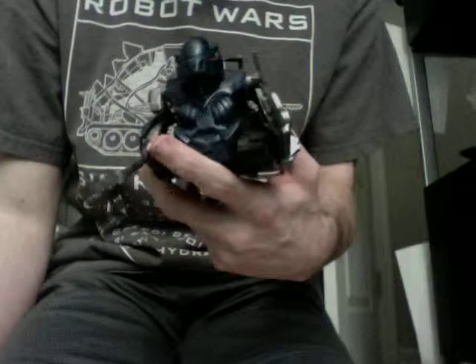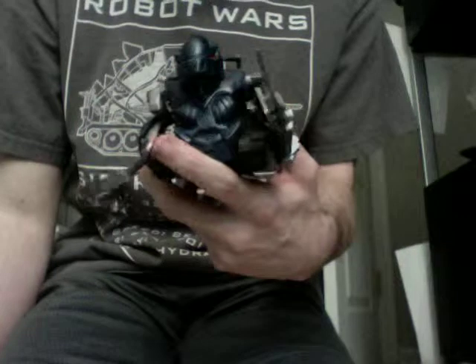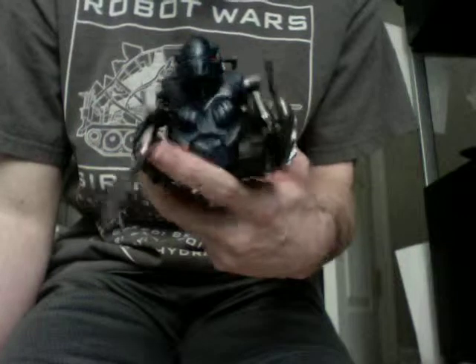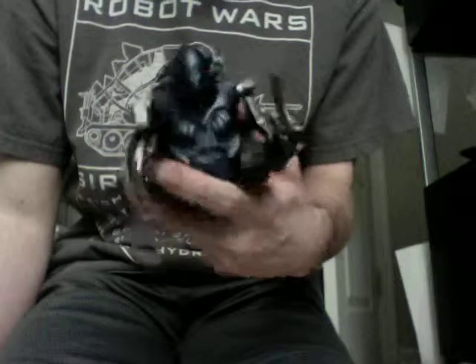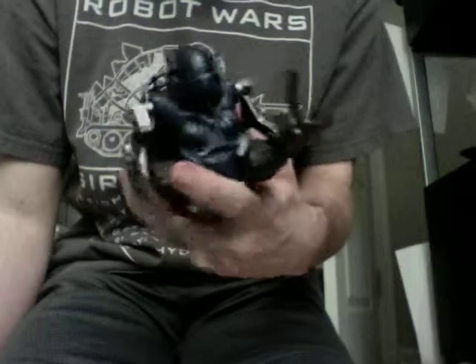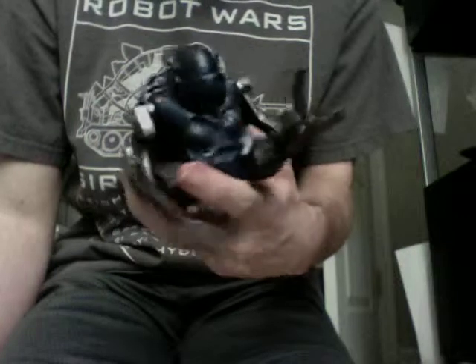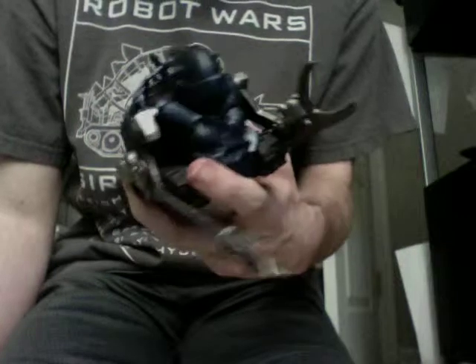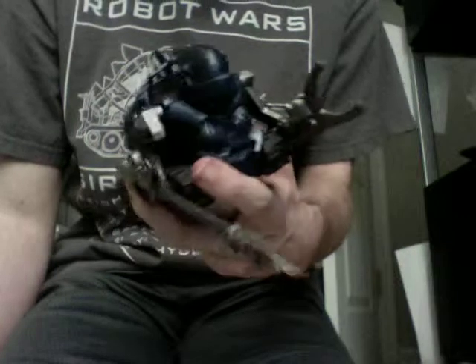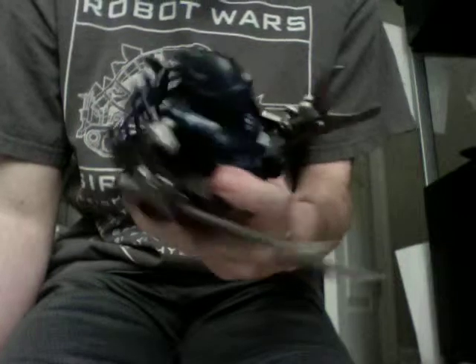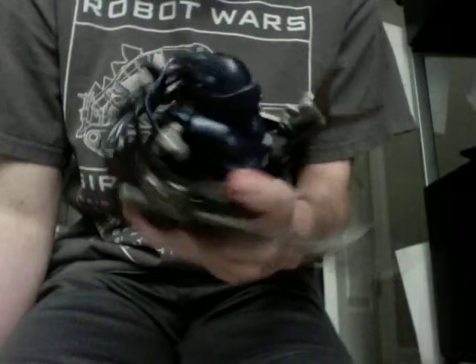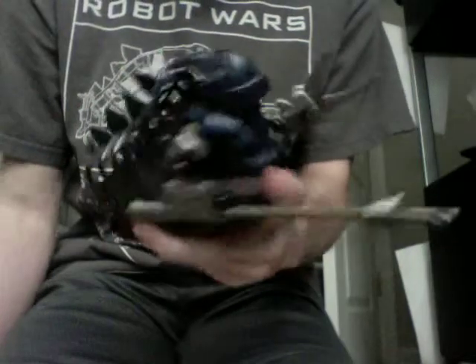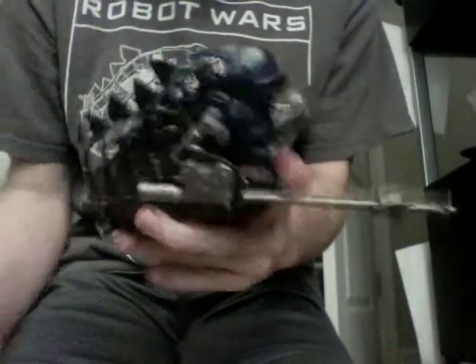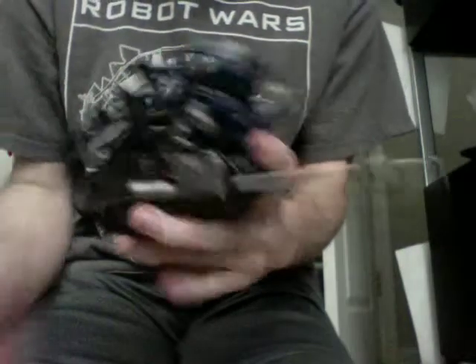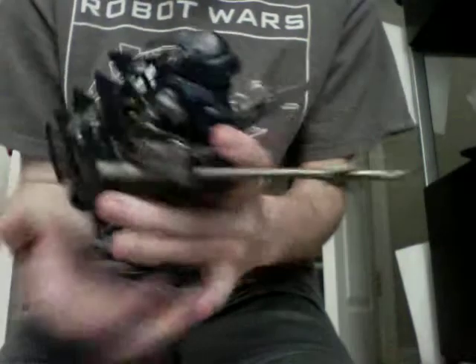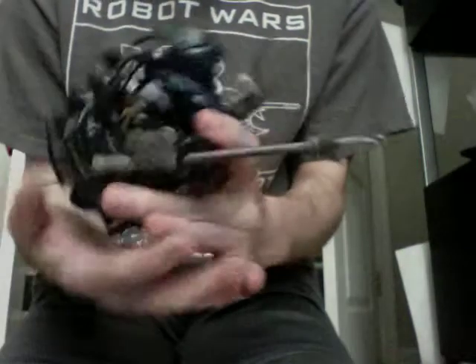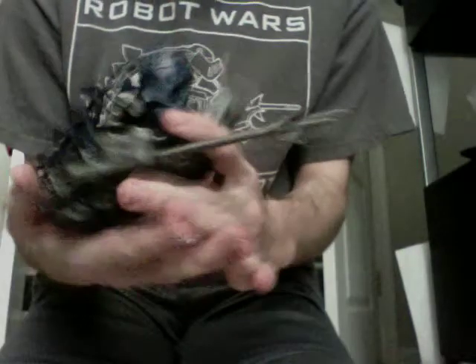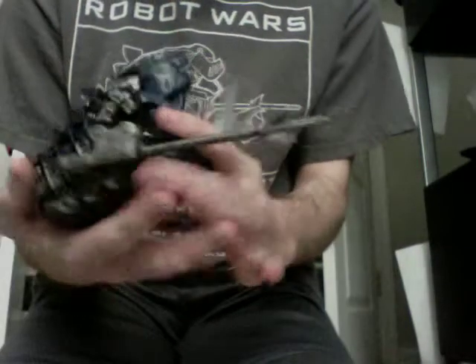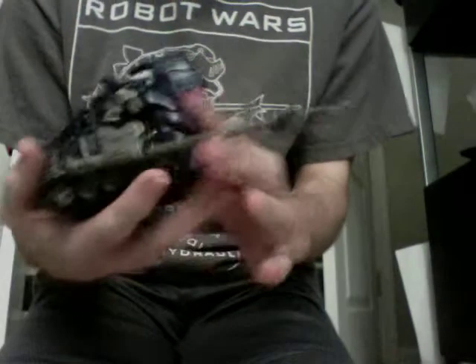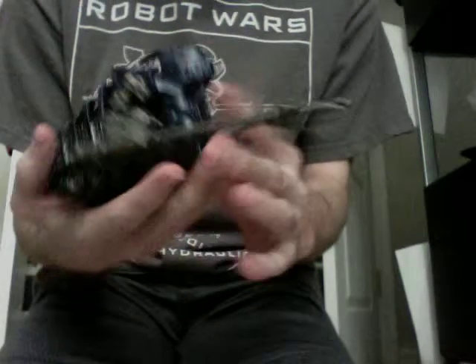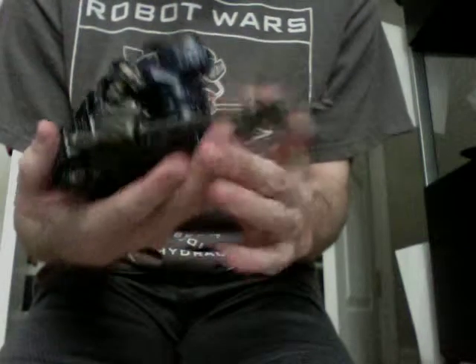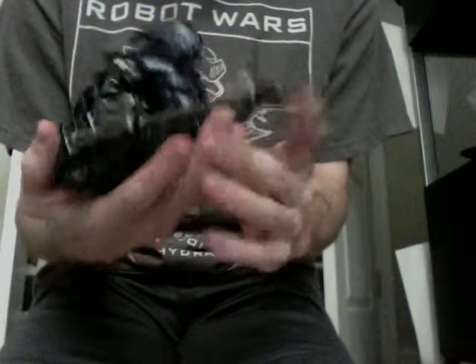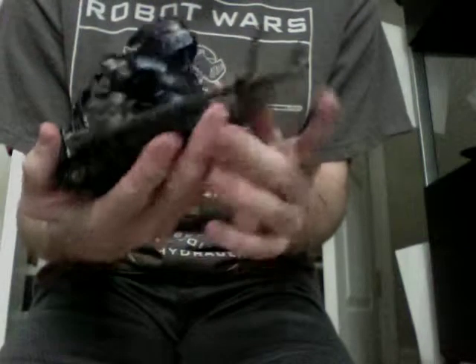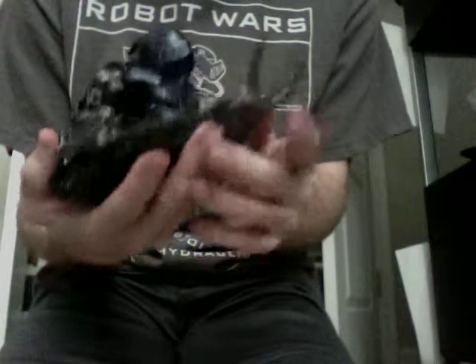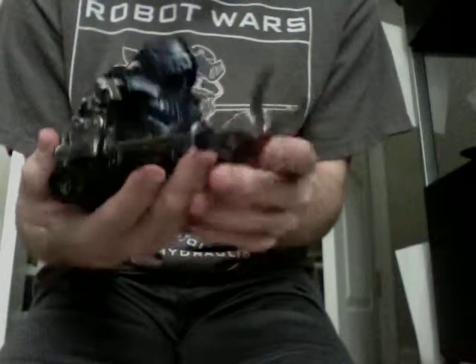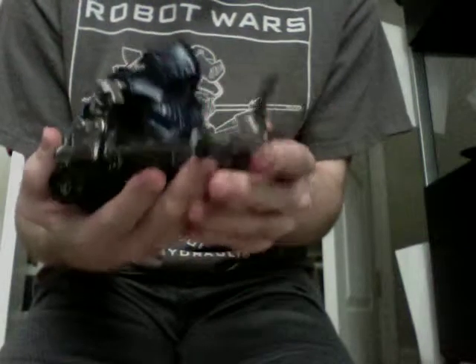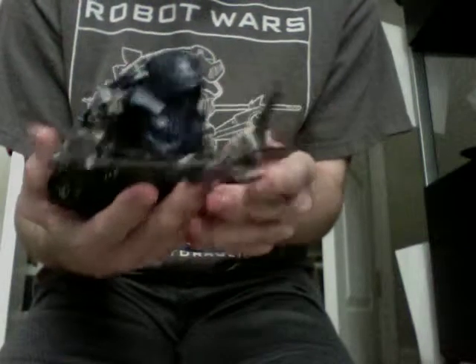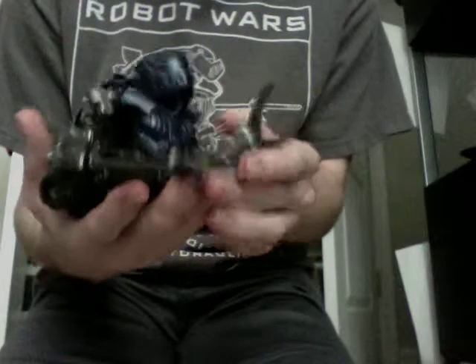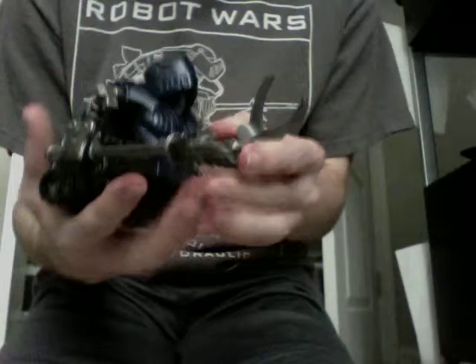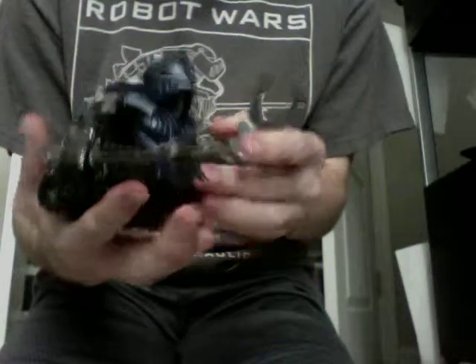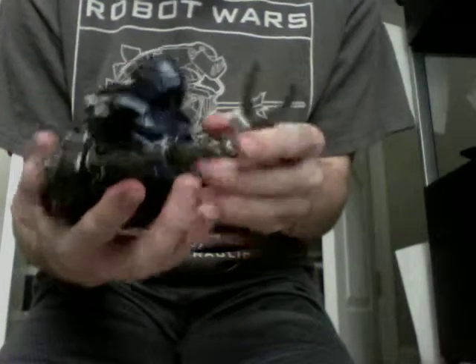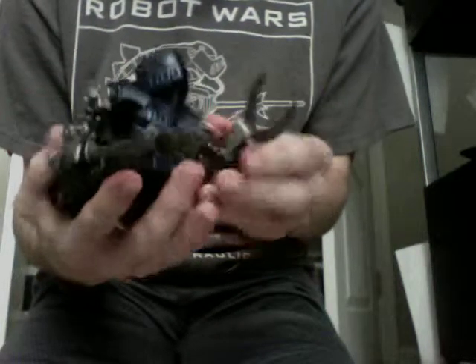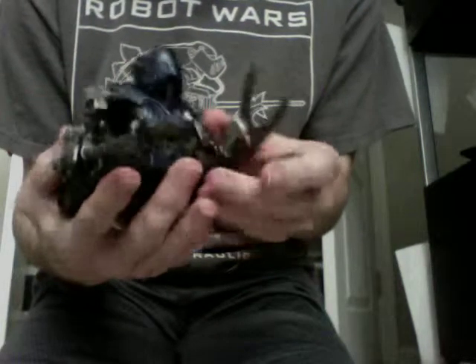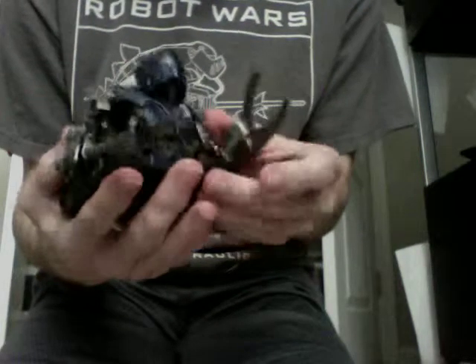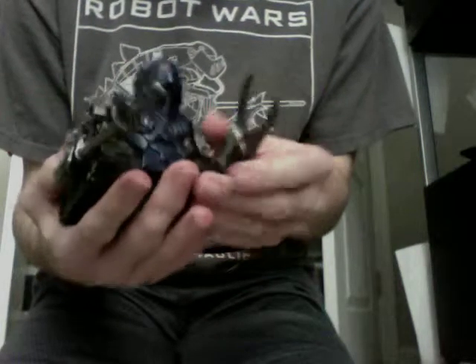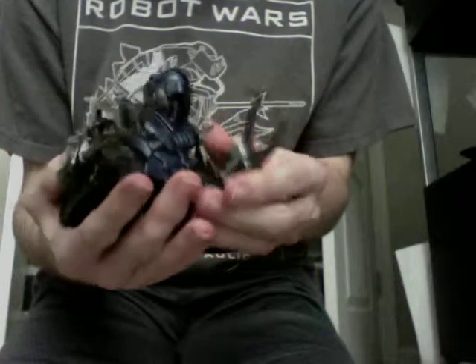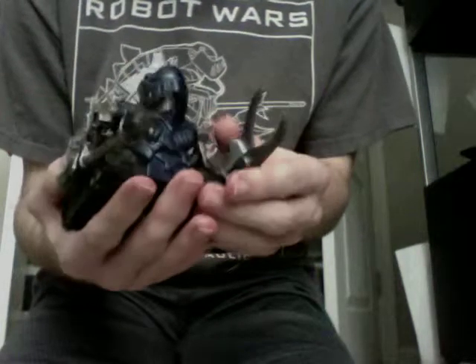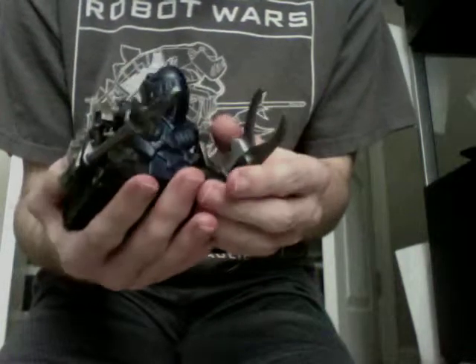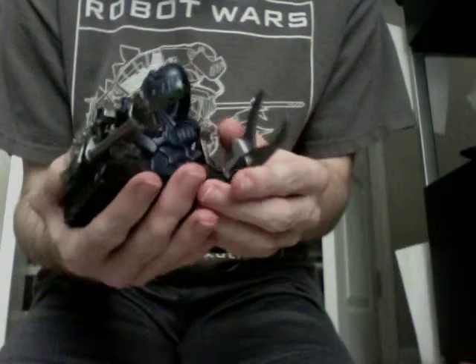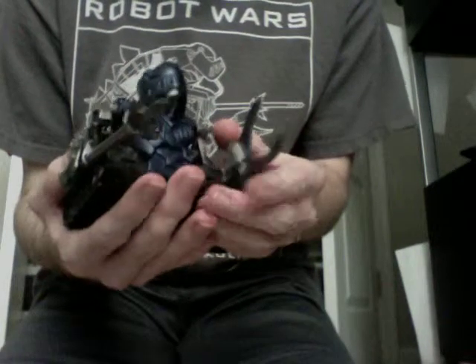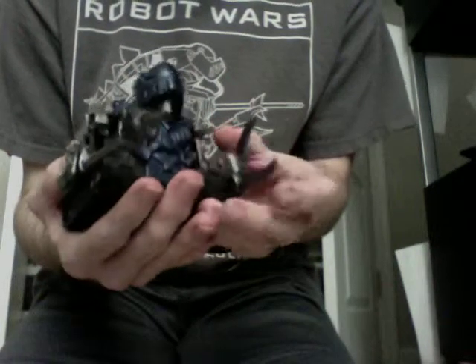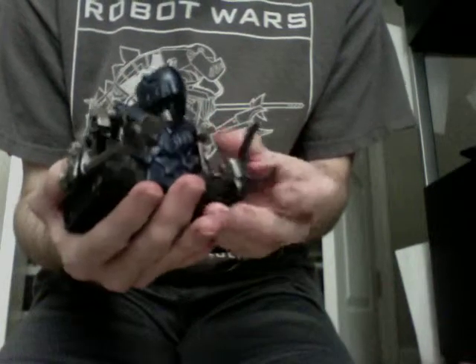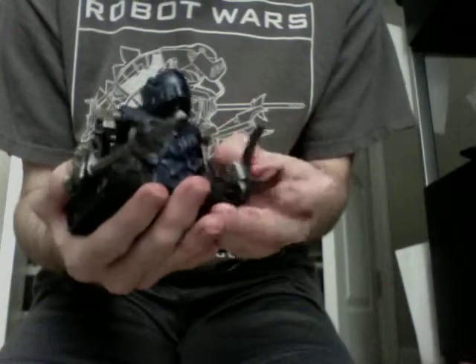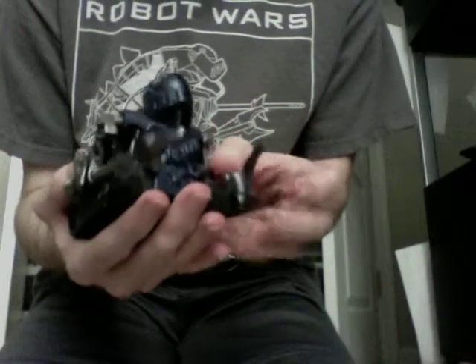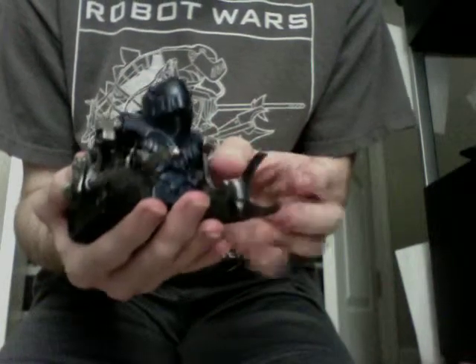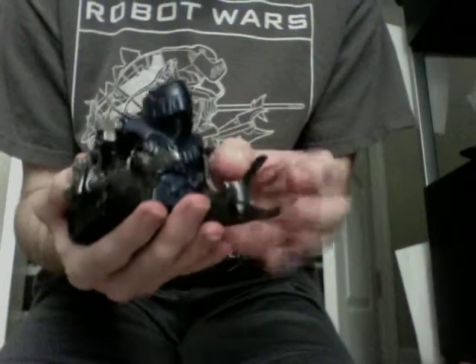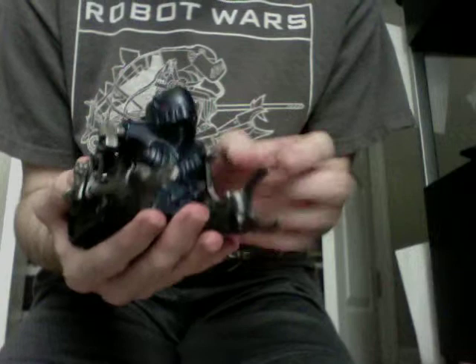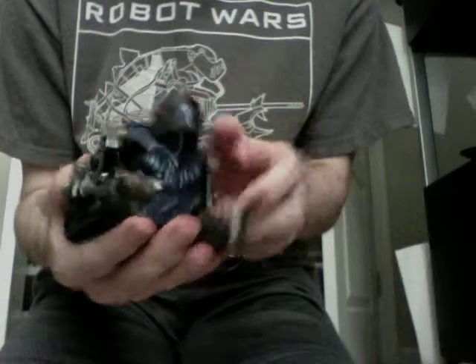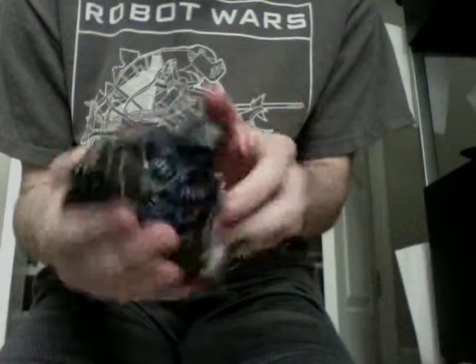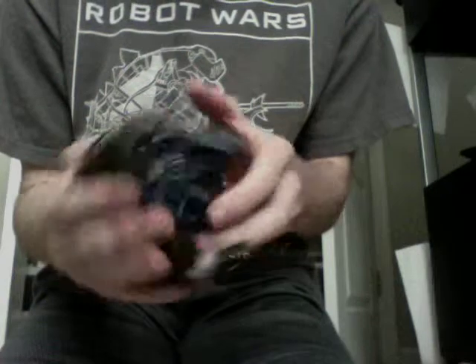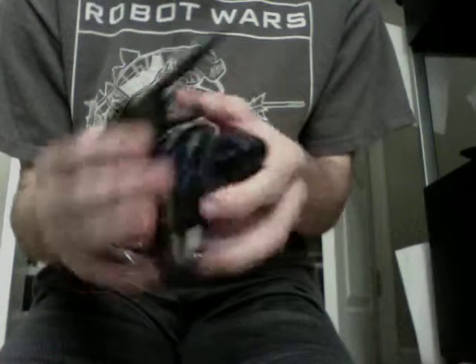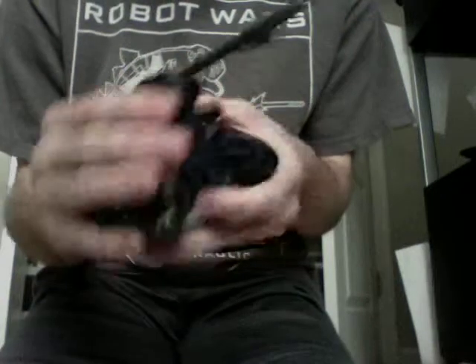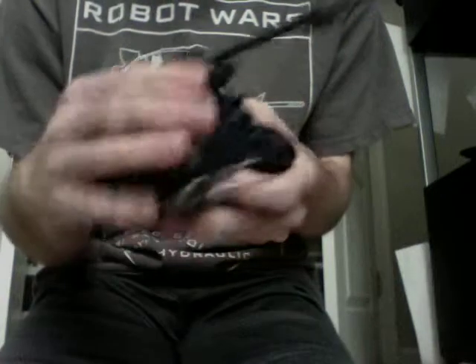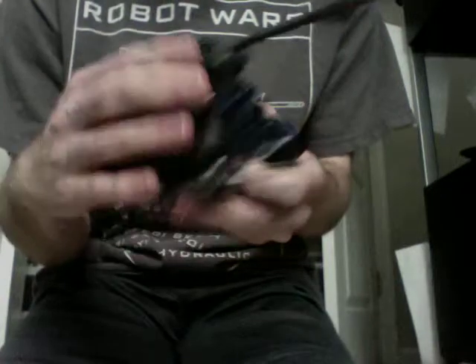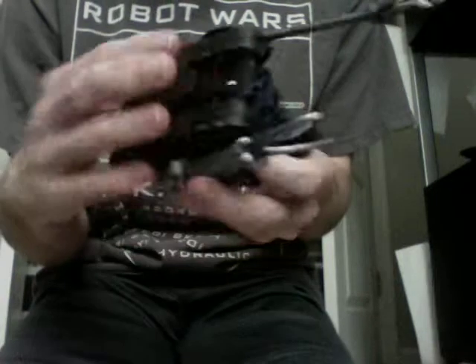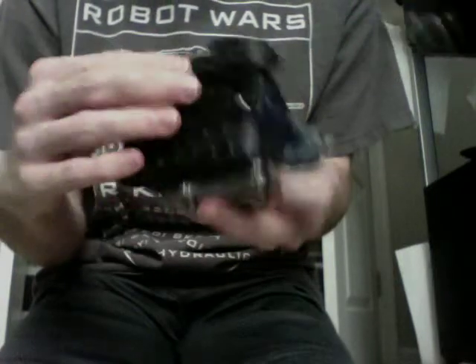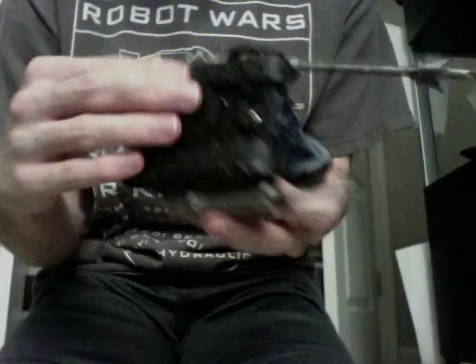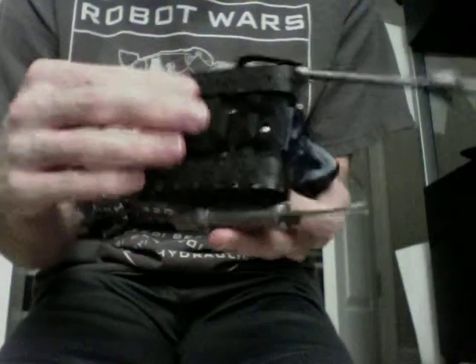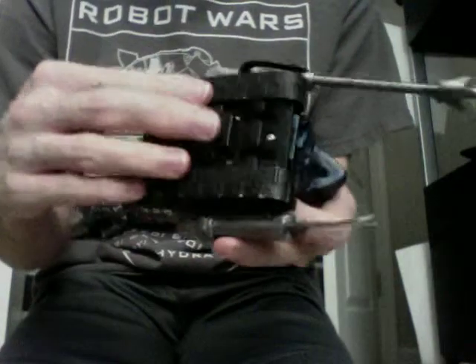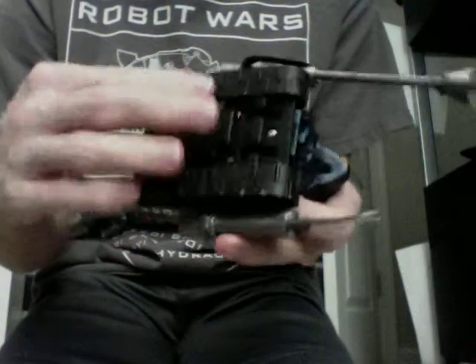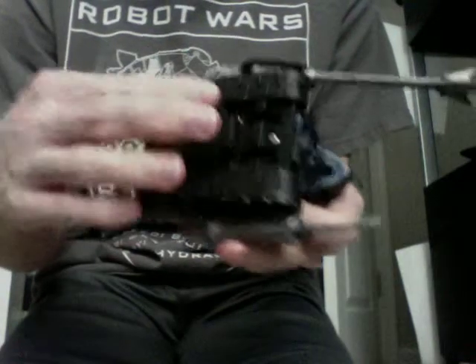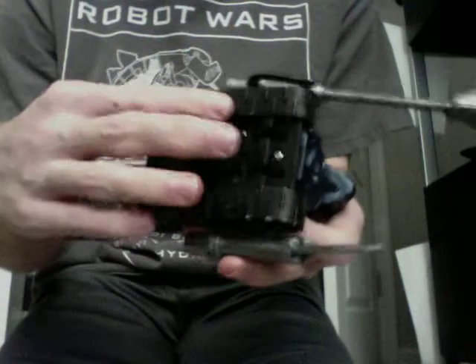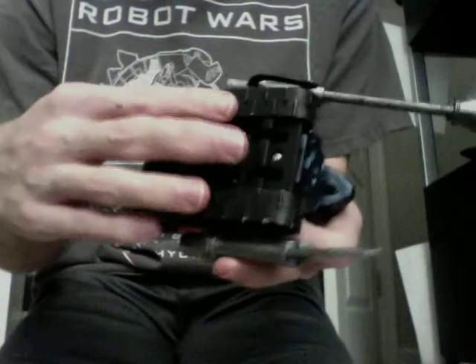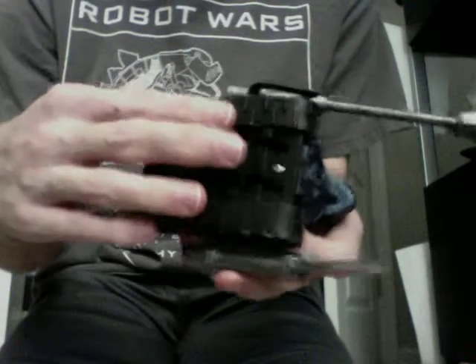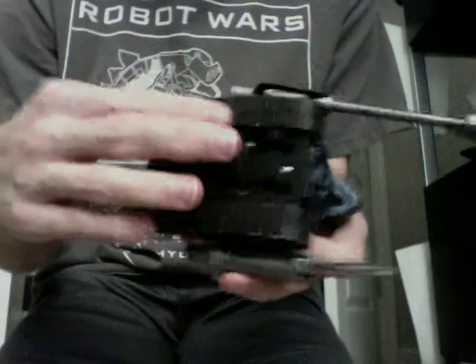As you can see in my hand, I've got the Circuolot pullback toy, although it's technically not a pullback, as you can hear the motor here.